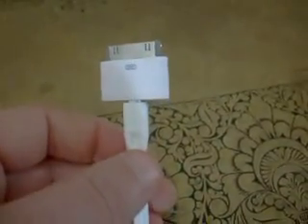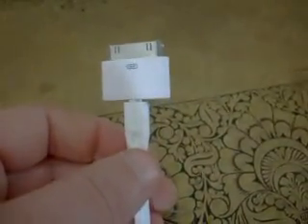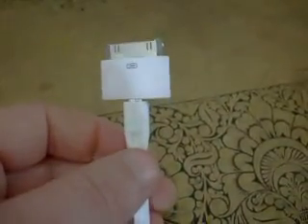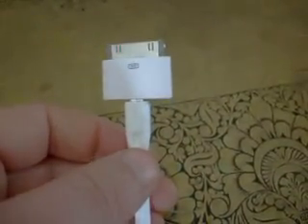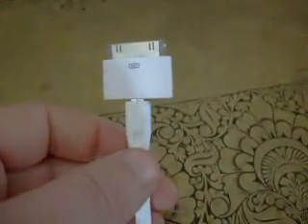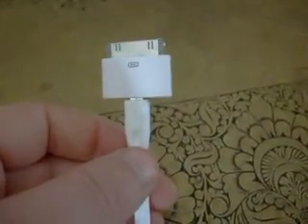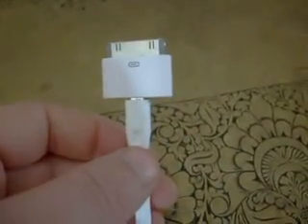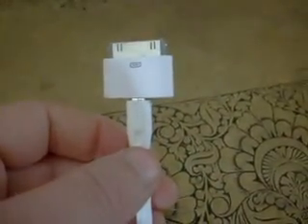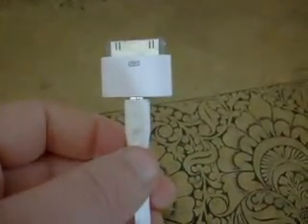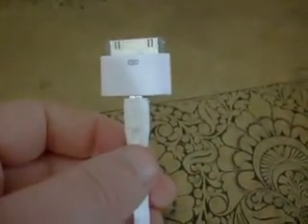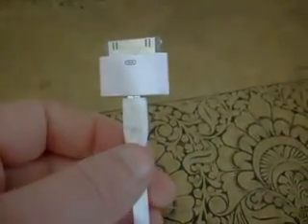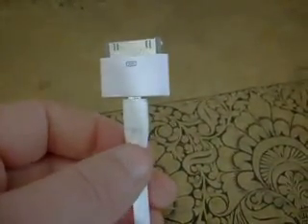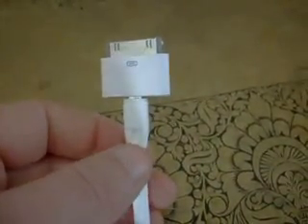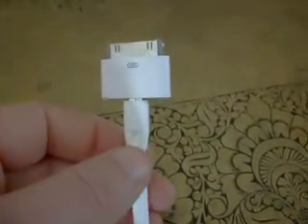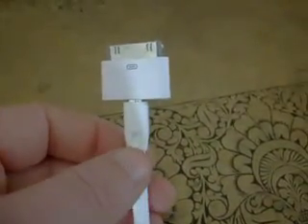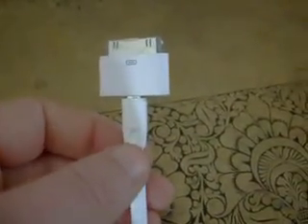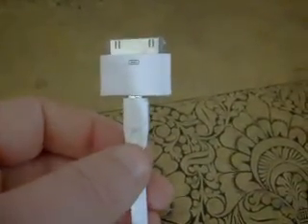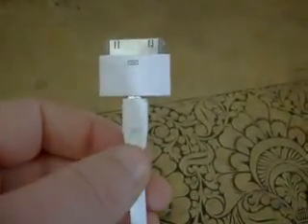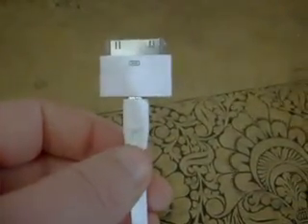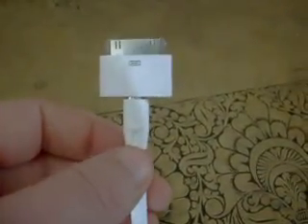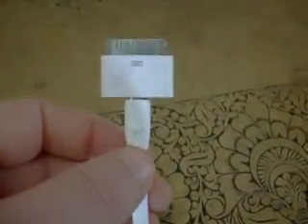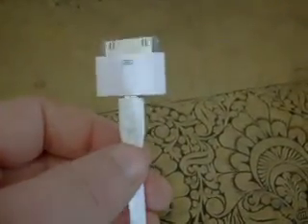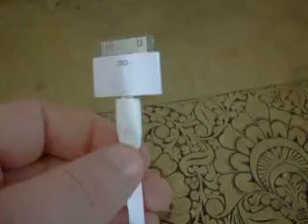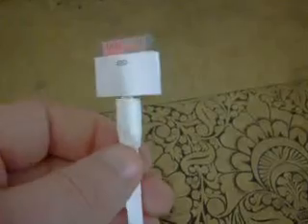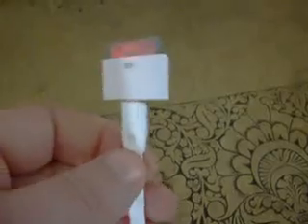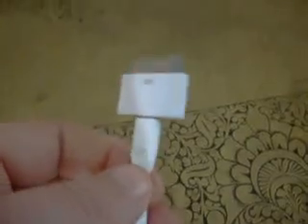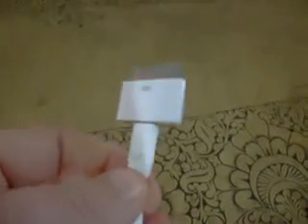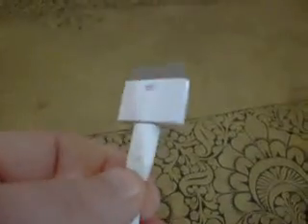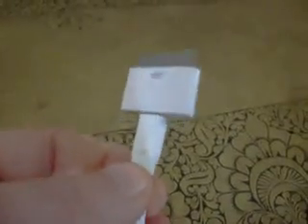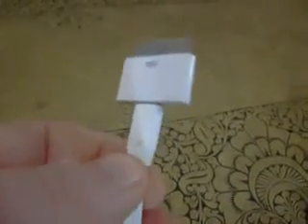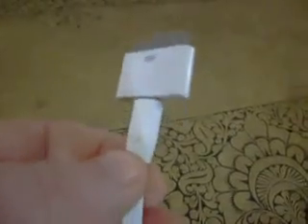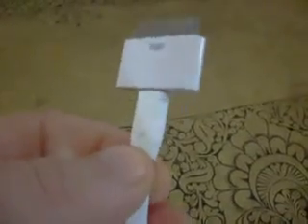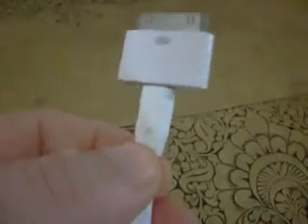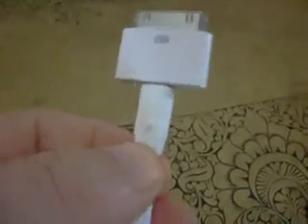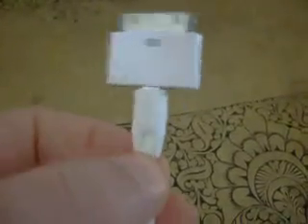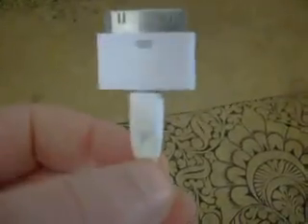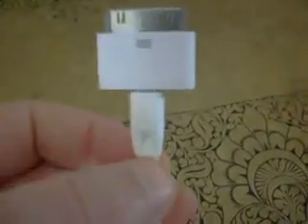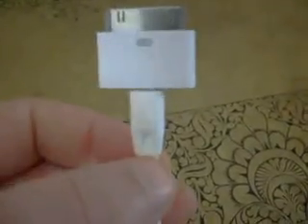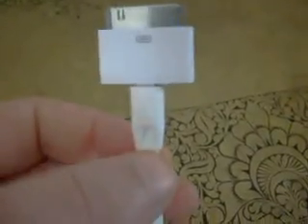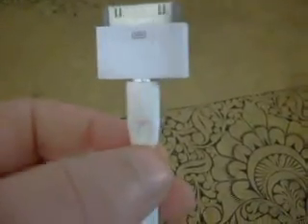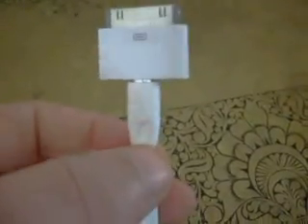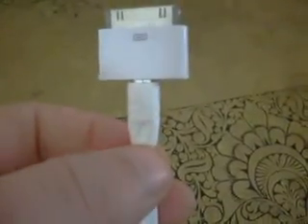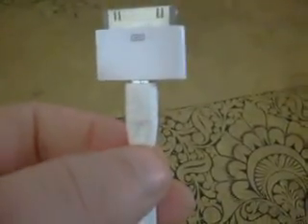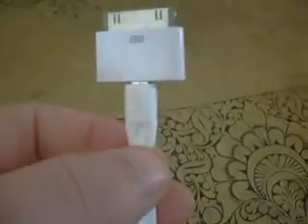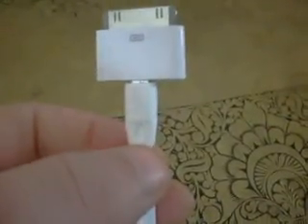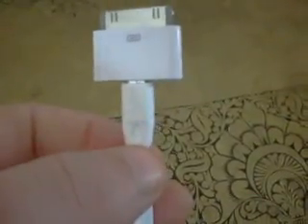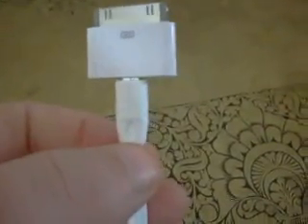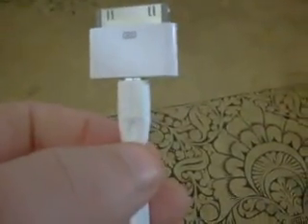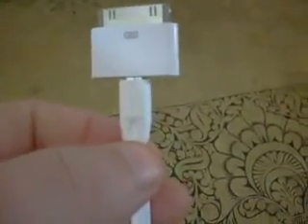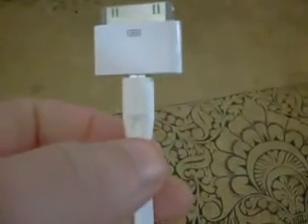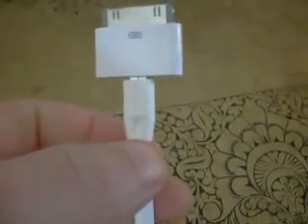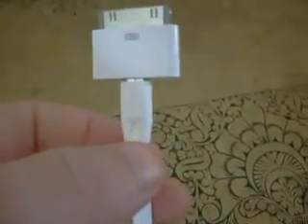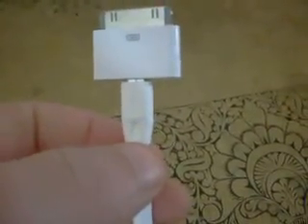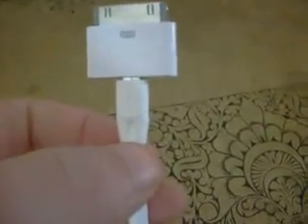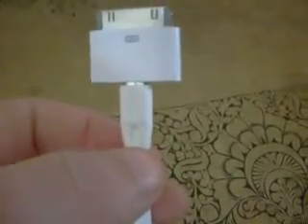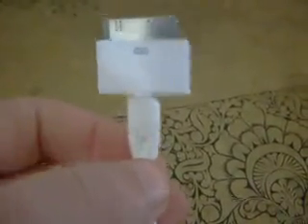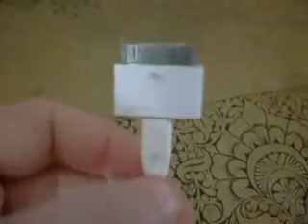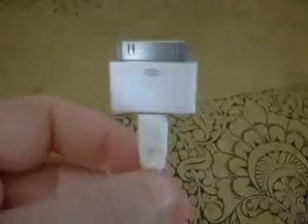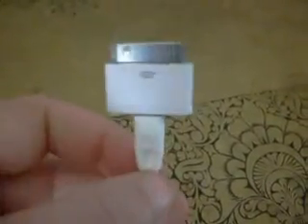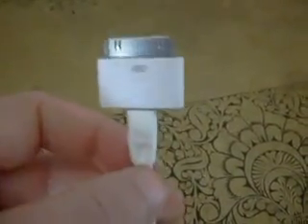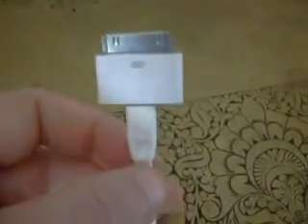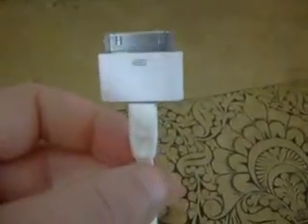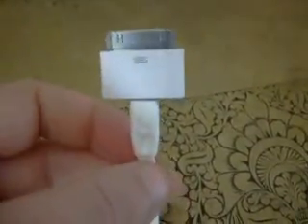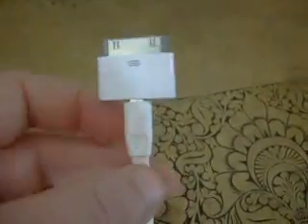It could sit a little more flush — as you can see there's a little bit of a gap there. Something could be a little bigger.